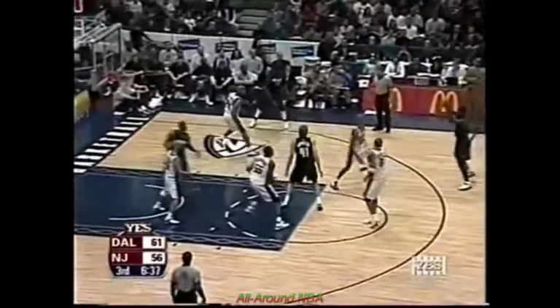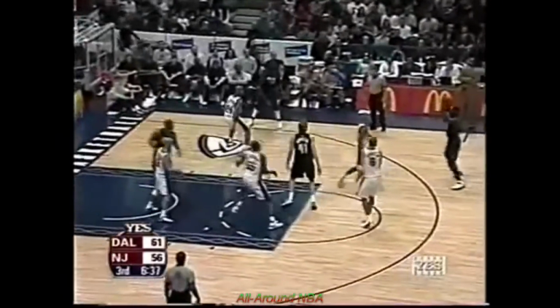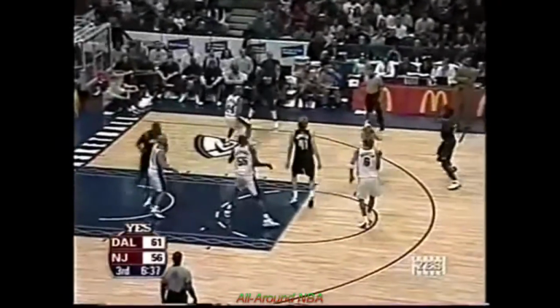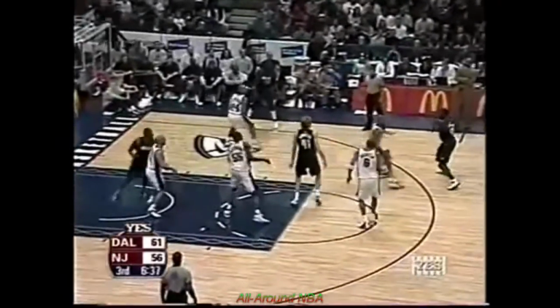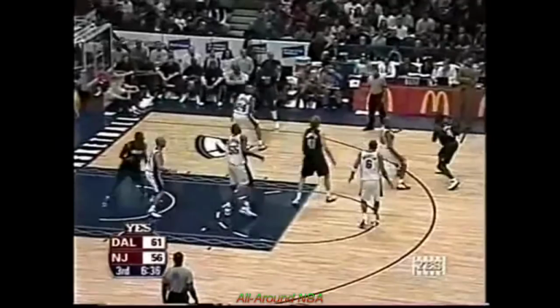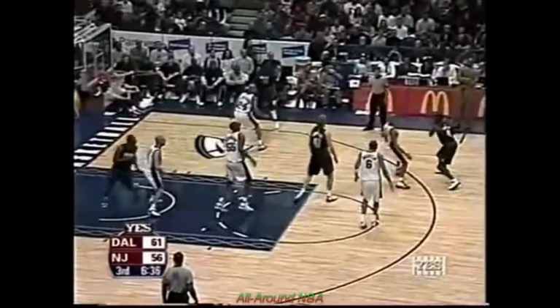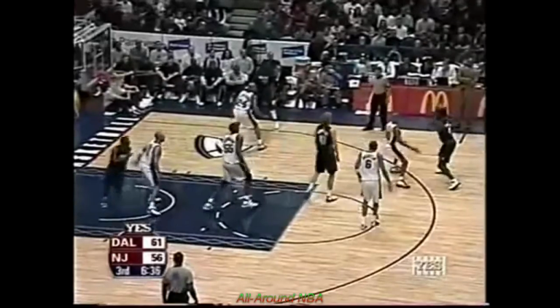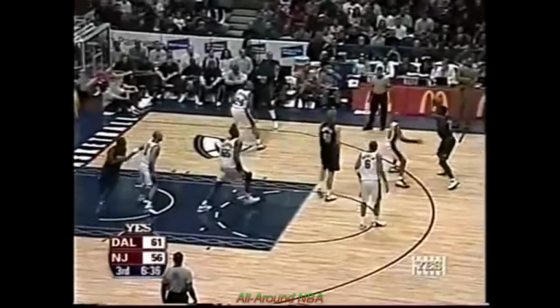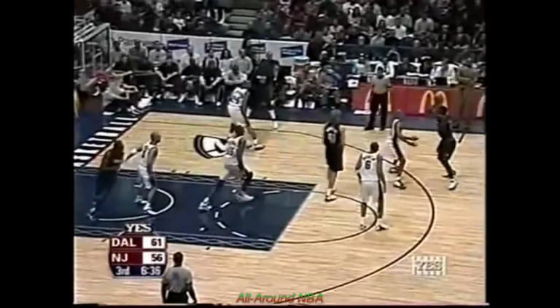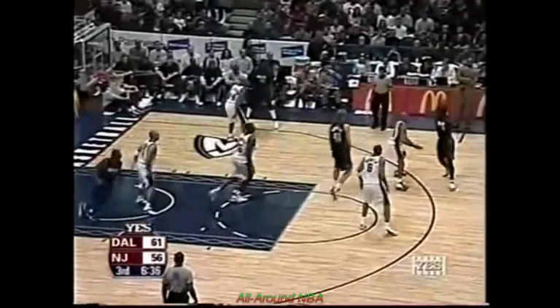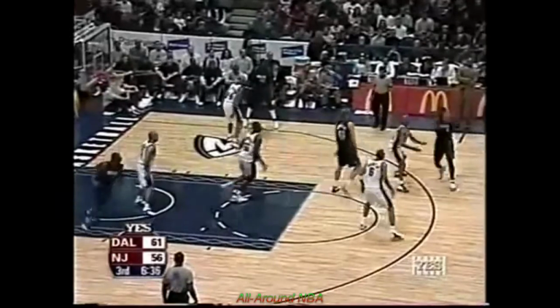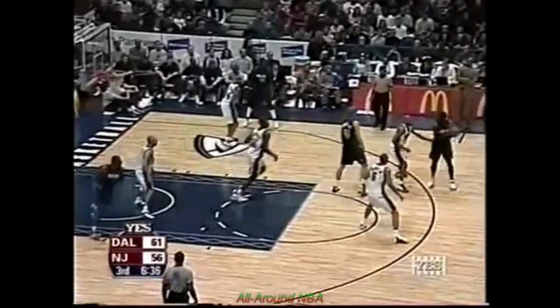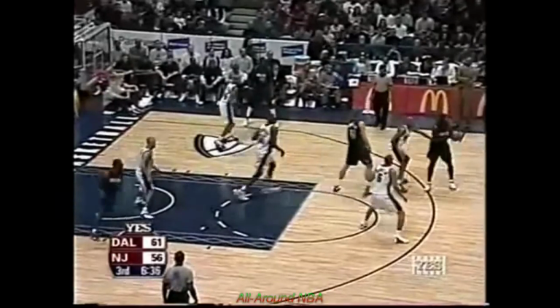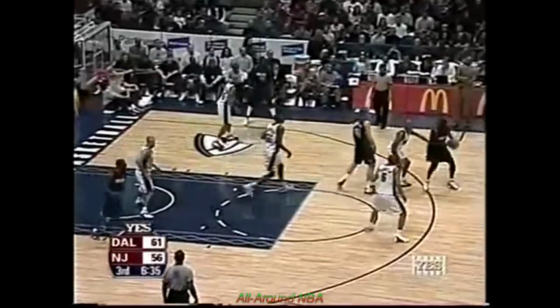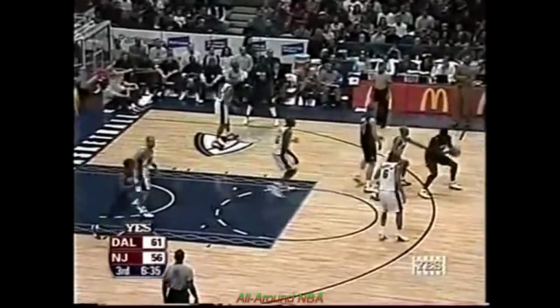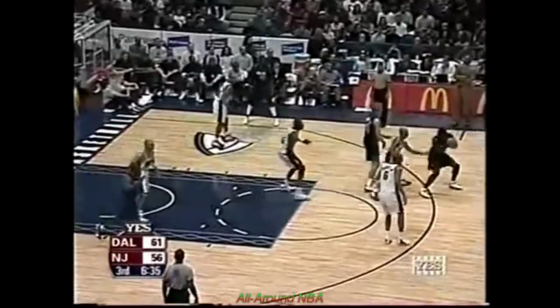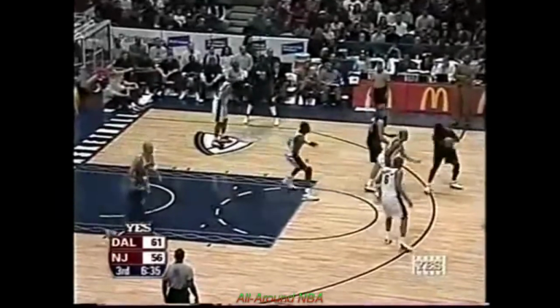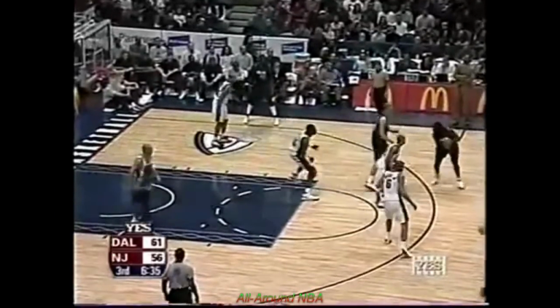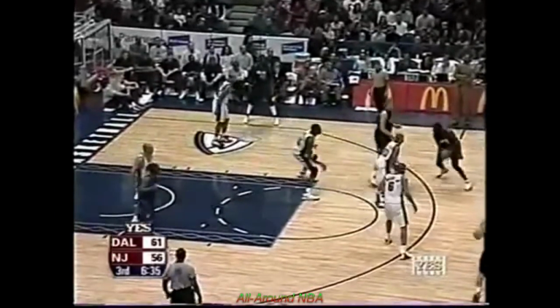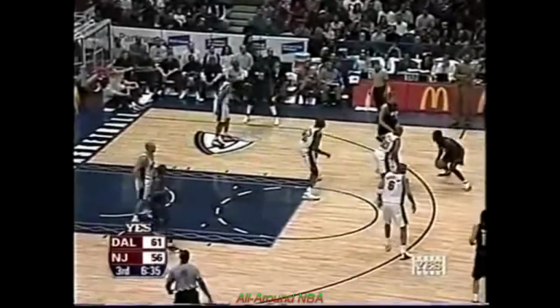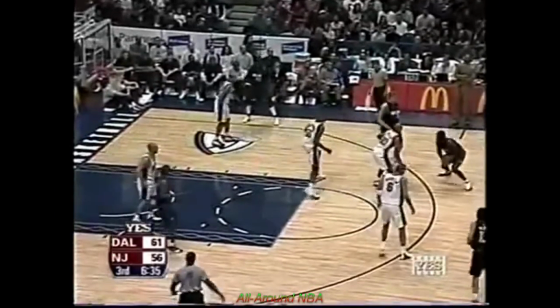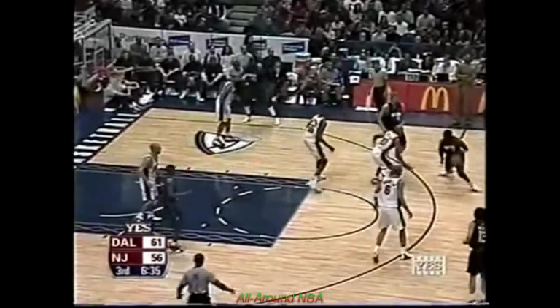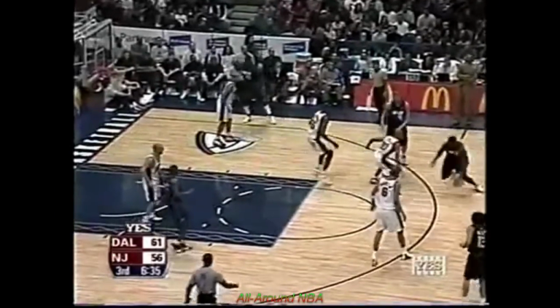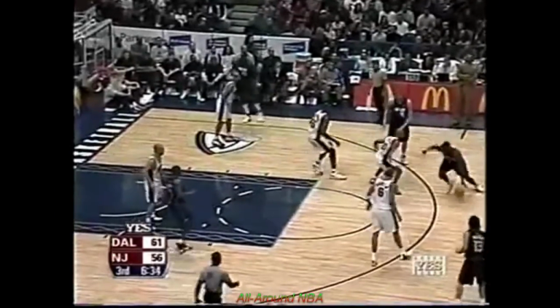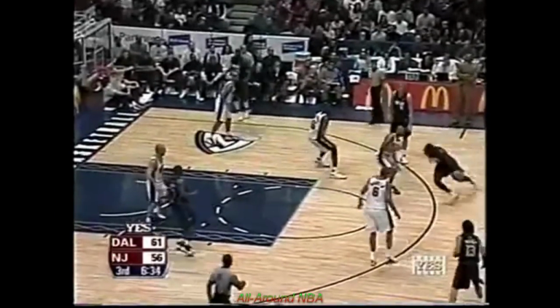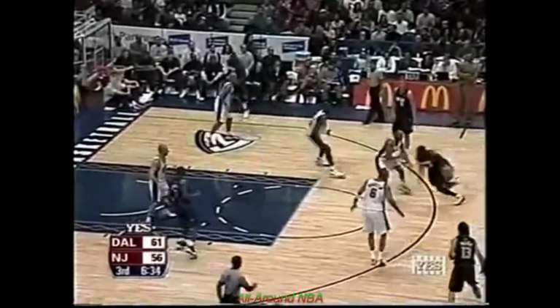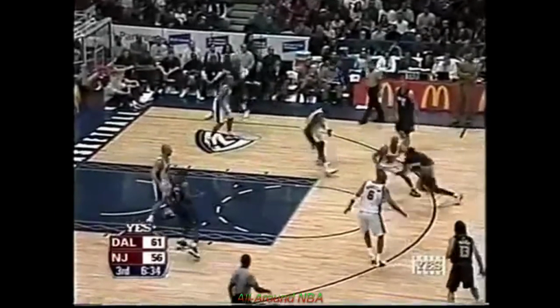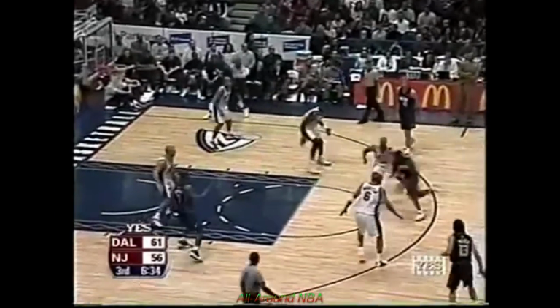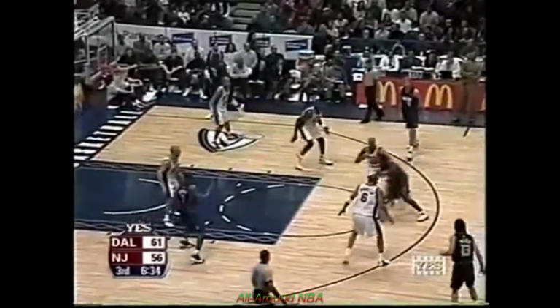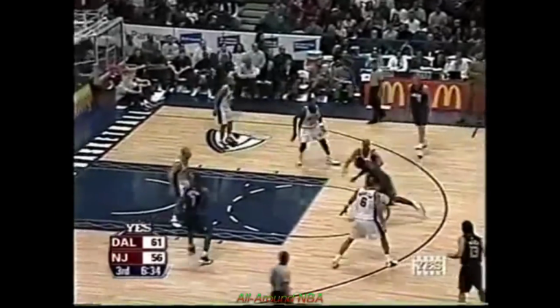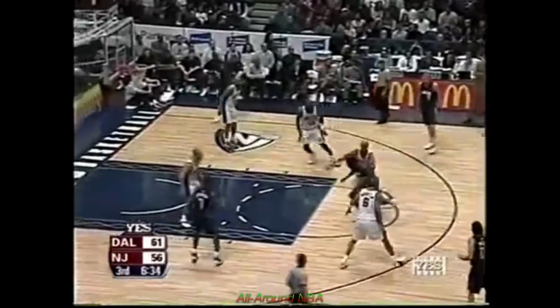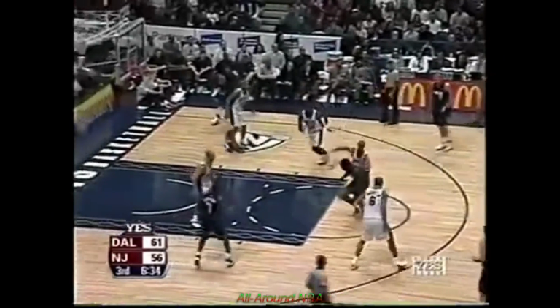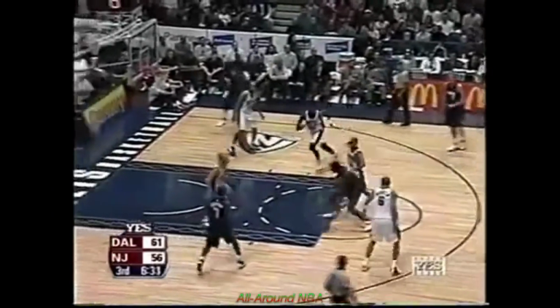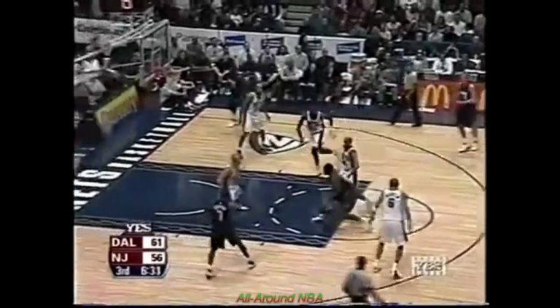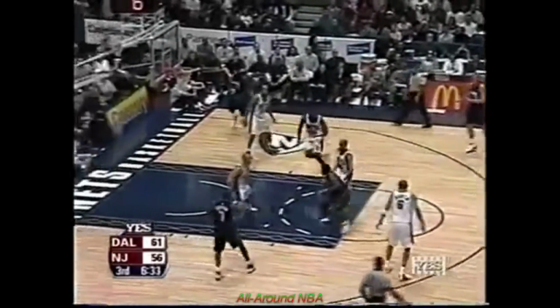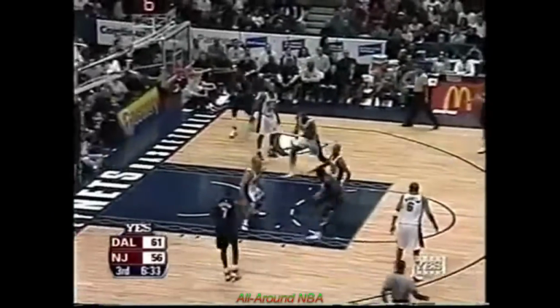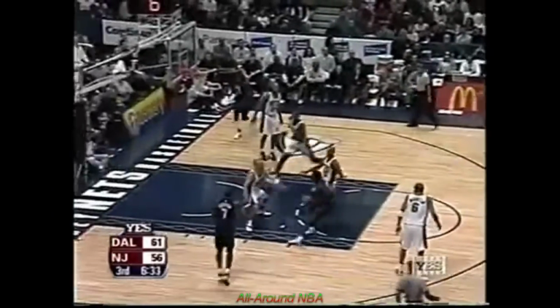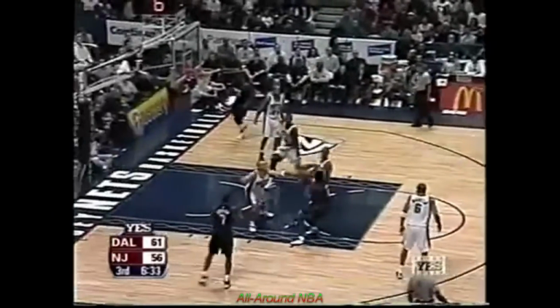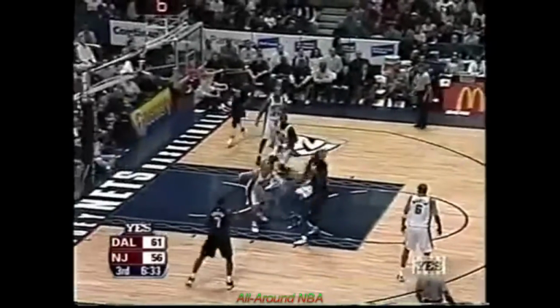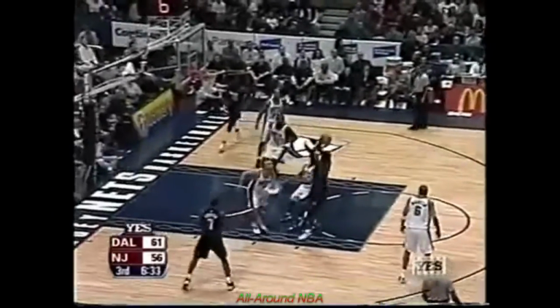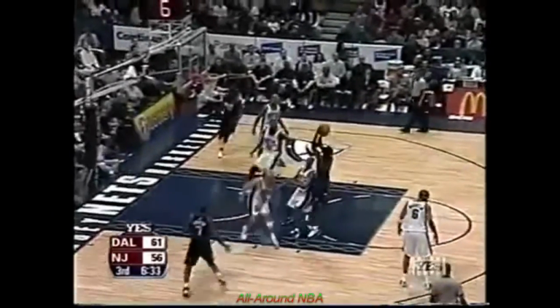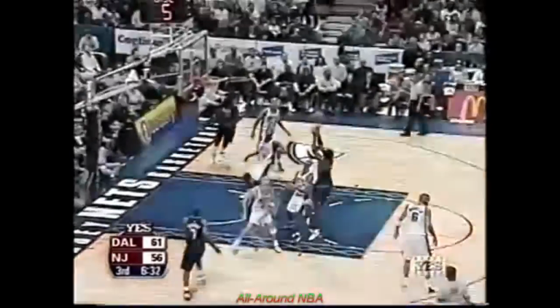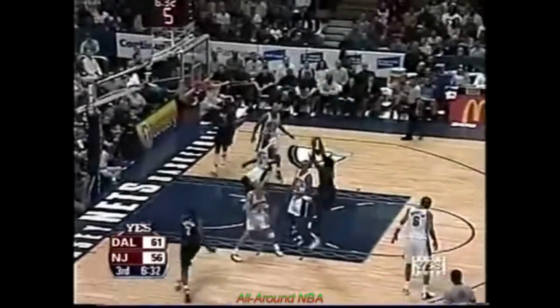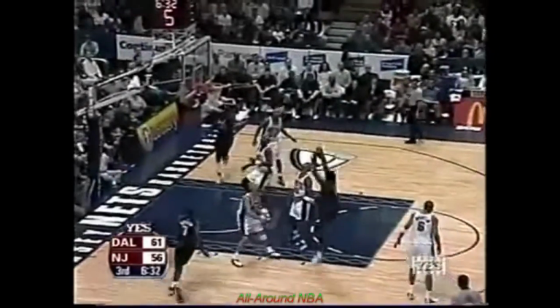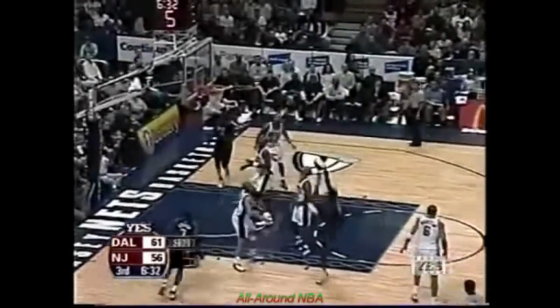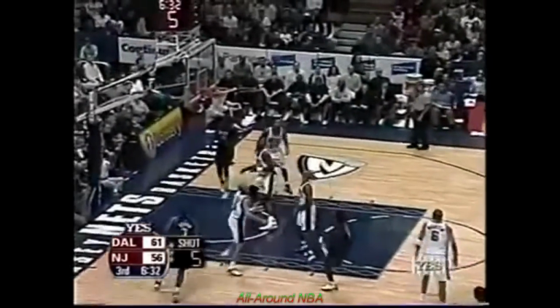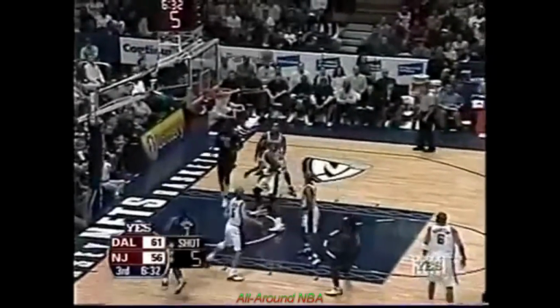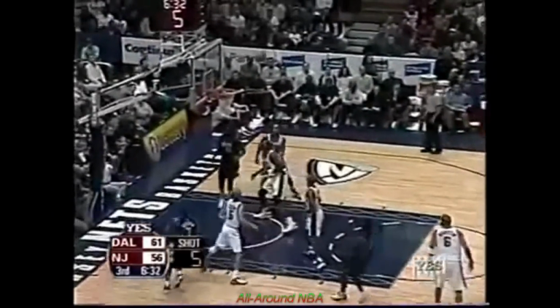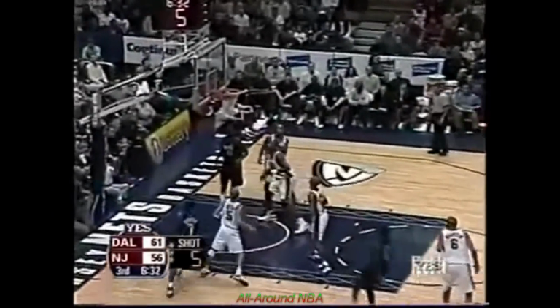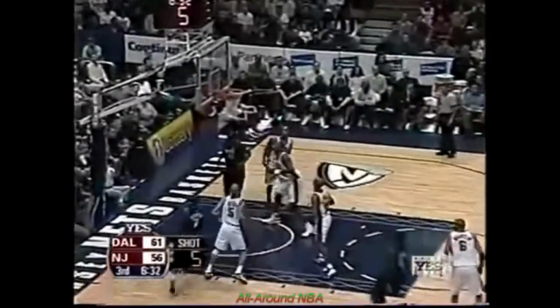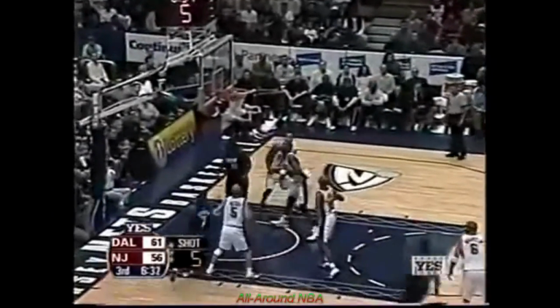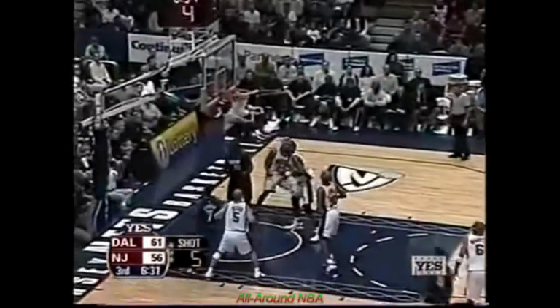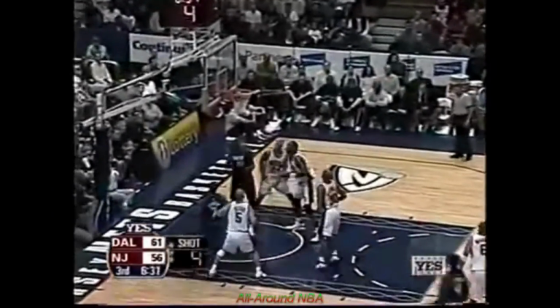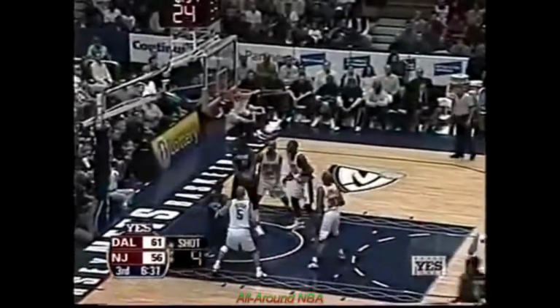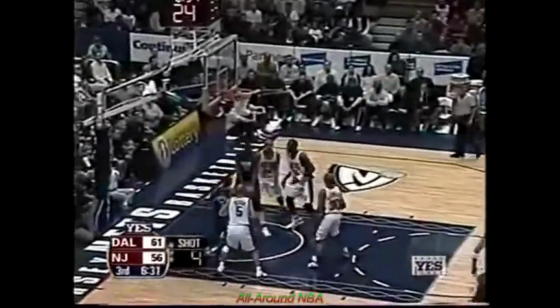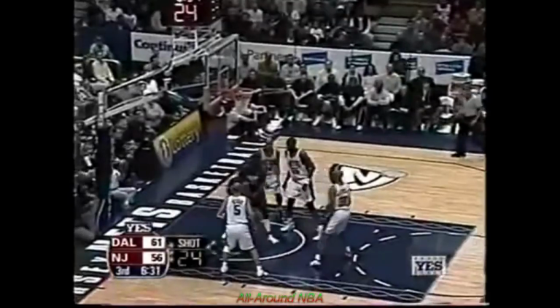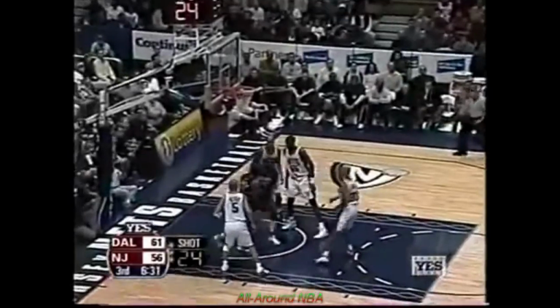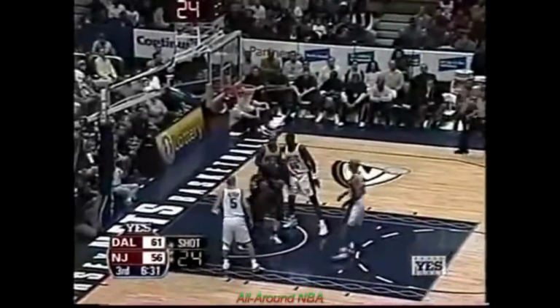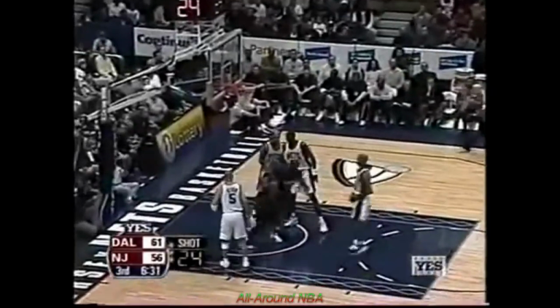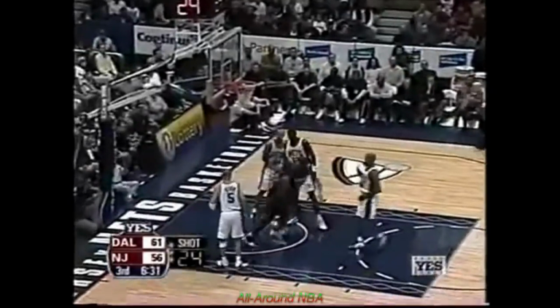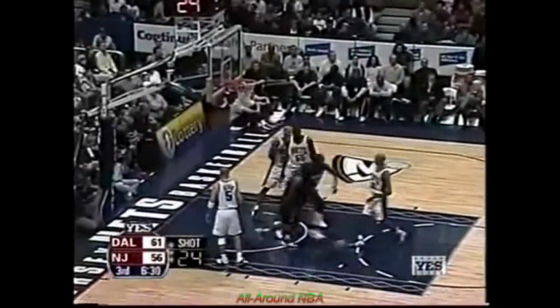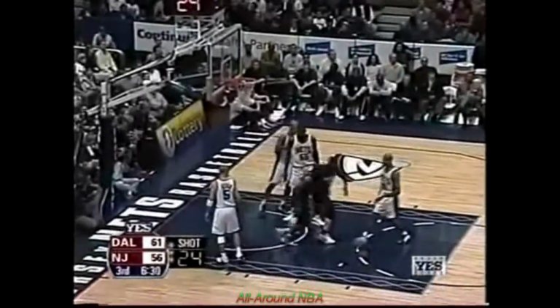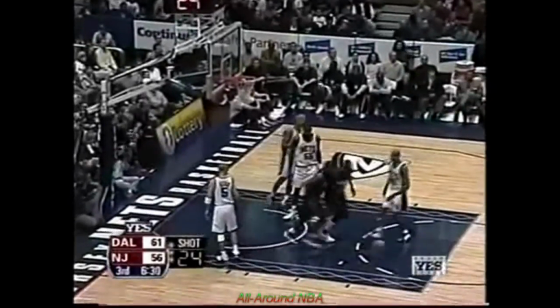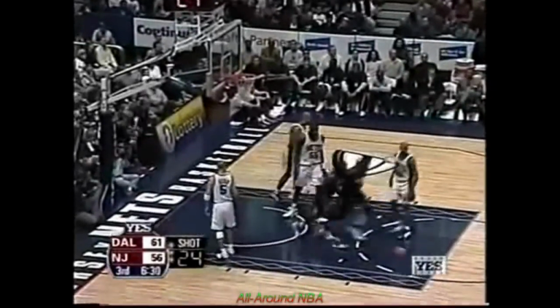Mutombo quickly on the health defense. Shot clock winds down to six seconds. Fall away from Finley — it's good.